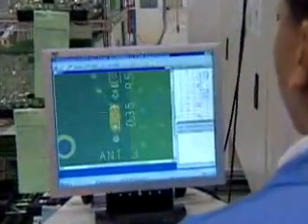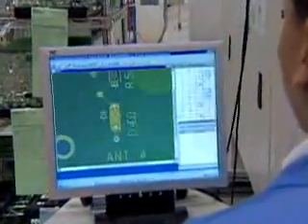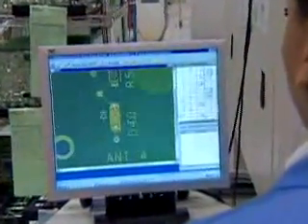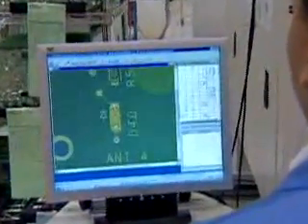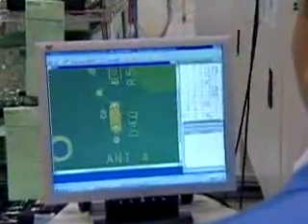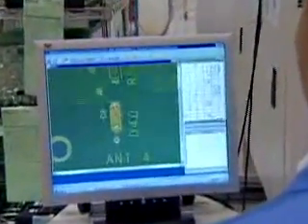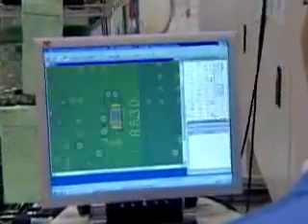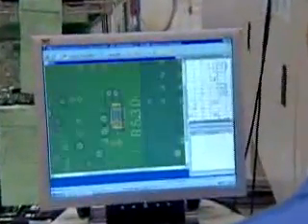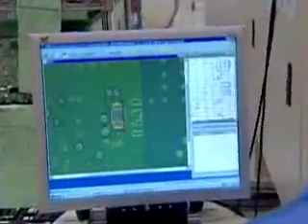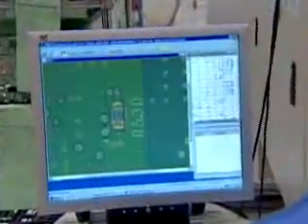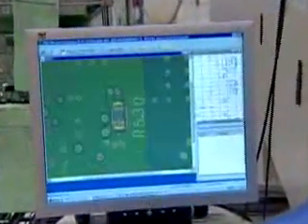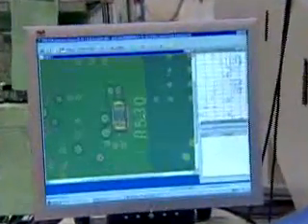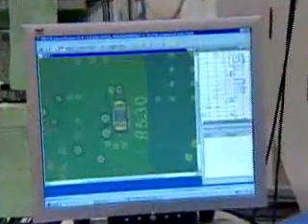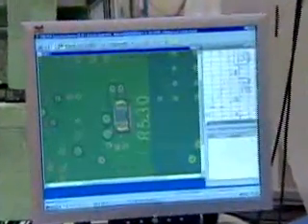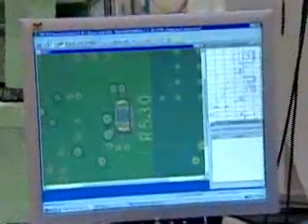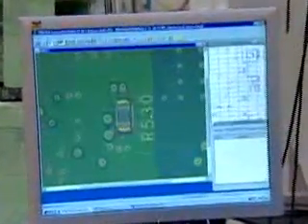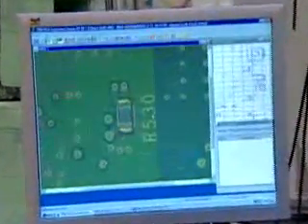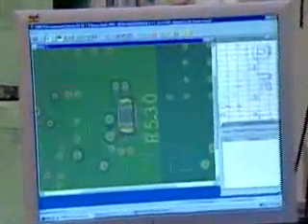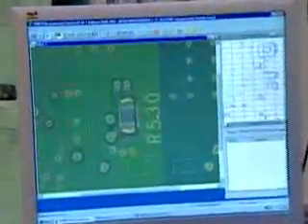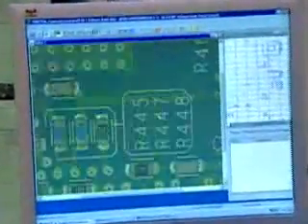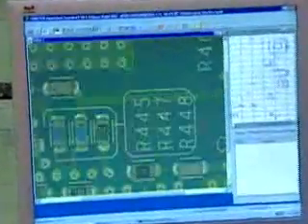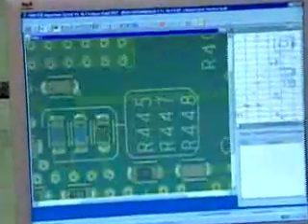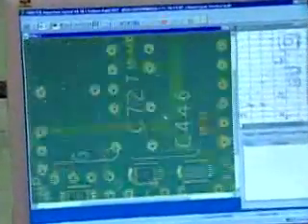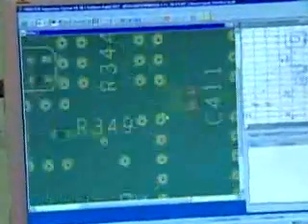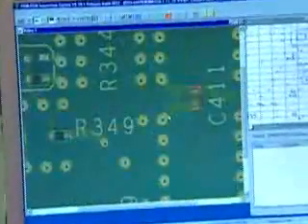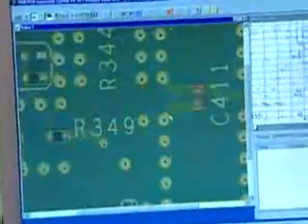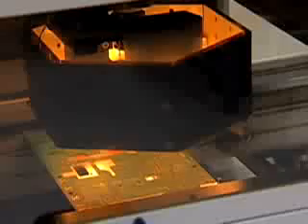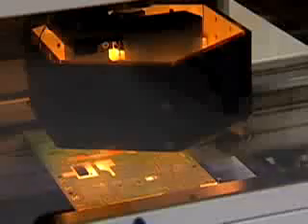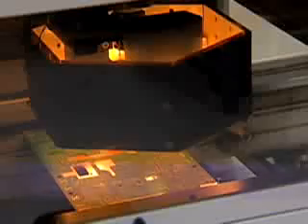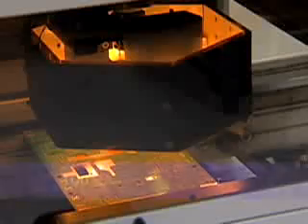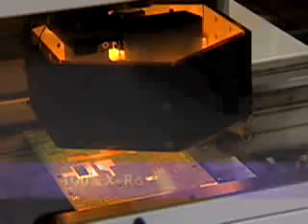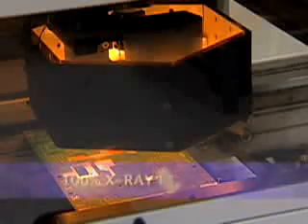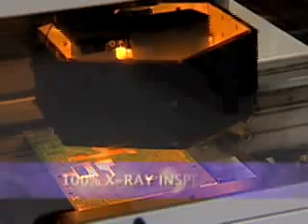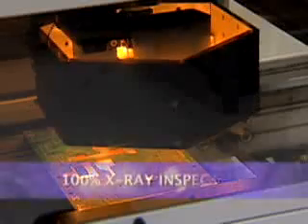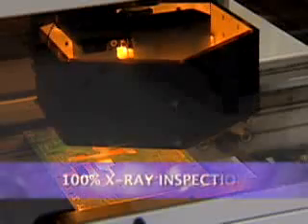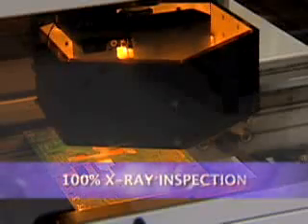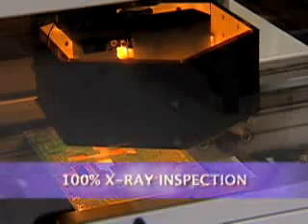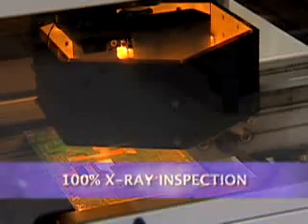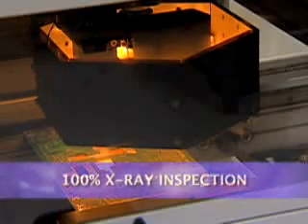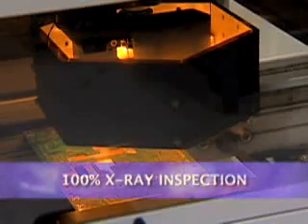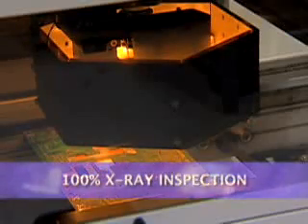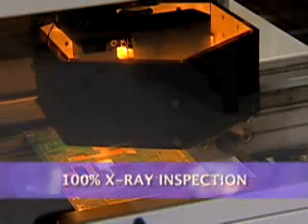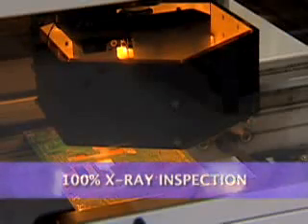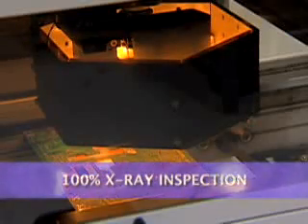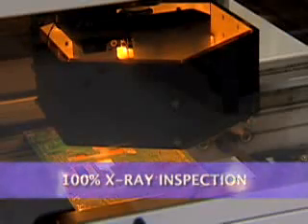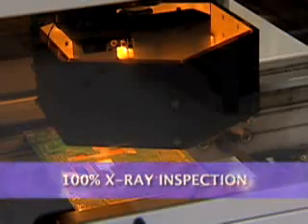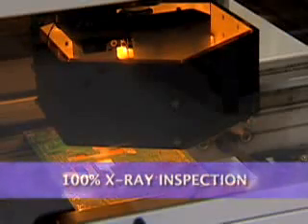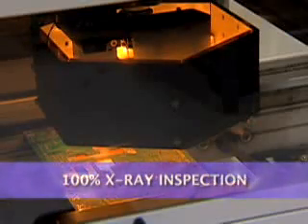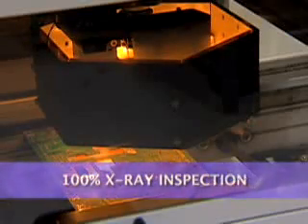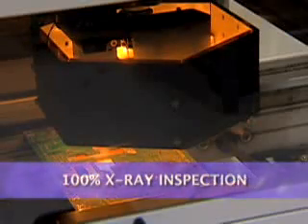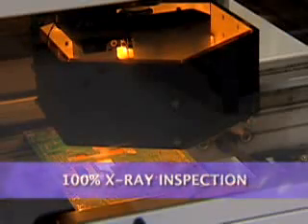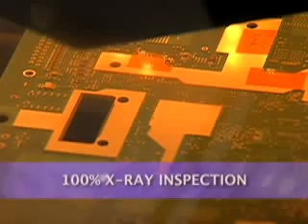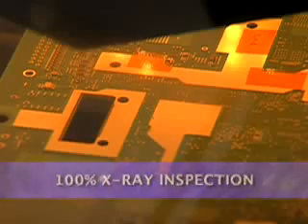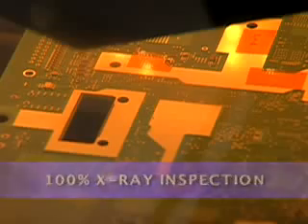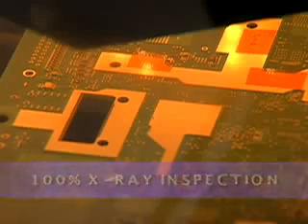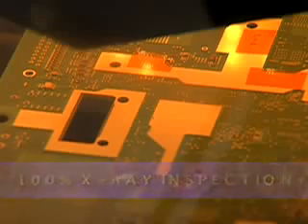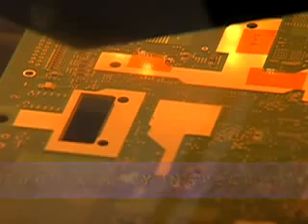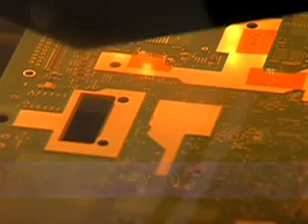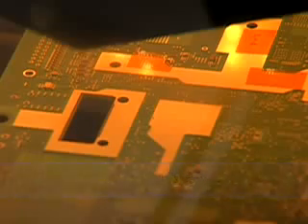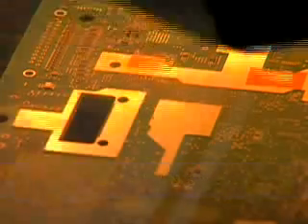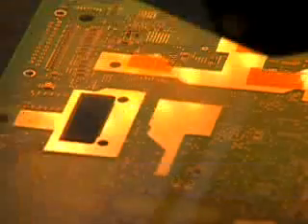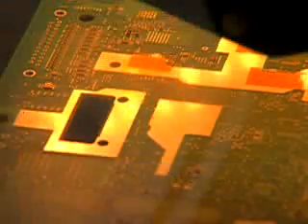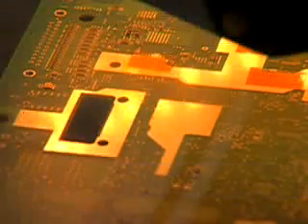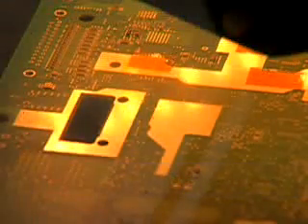100% X-ray inspection sees through the printed circuit board to verify the integrity of hidden solder joints that cannot be inspected visually.